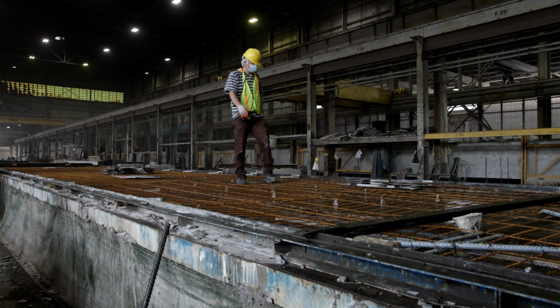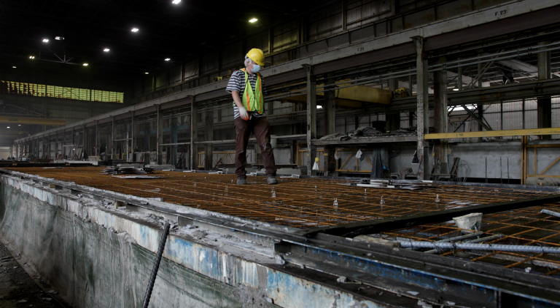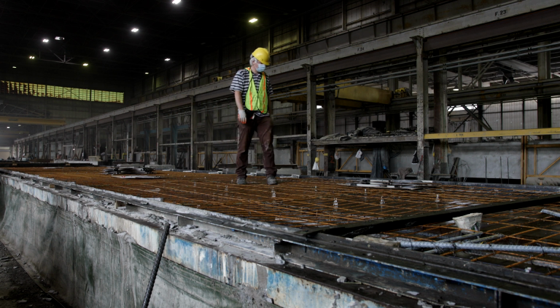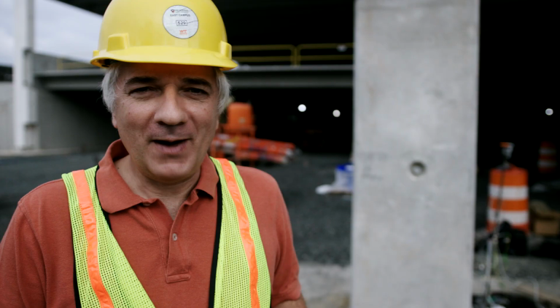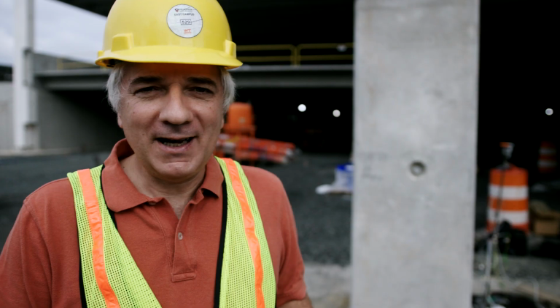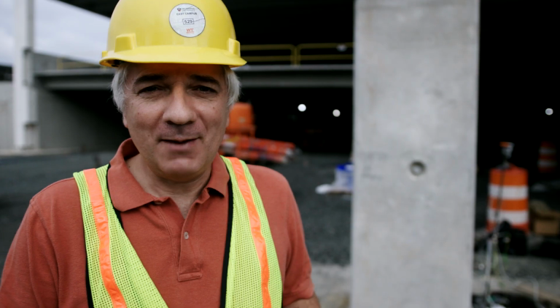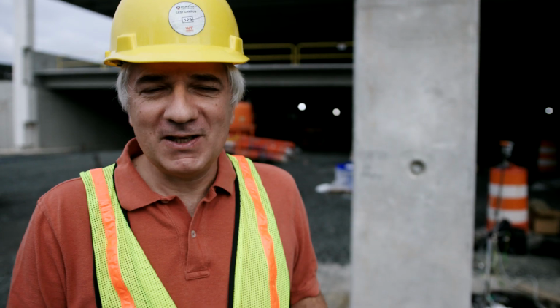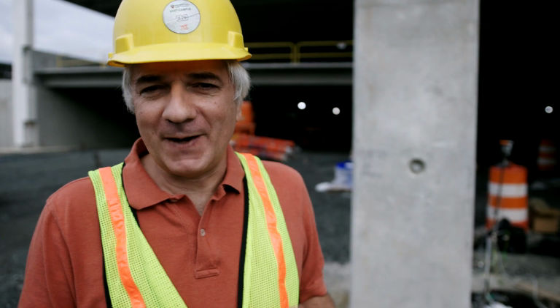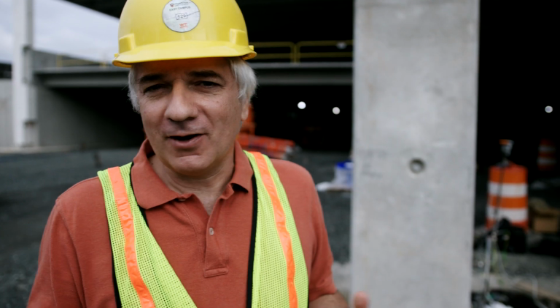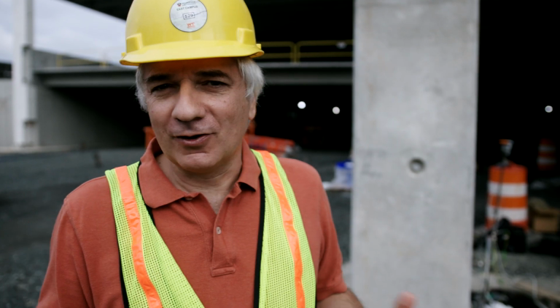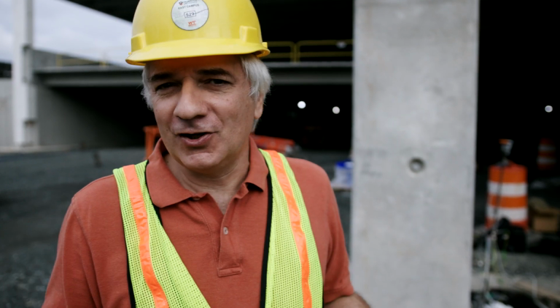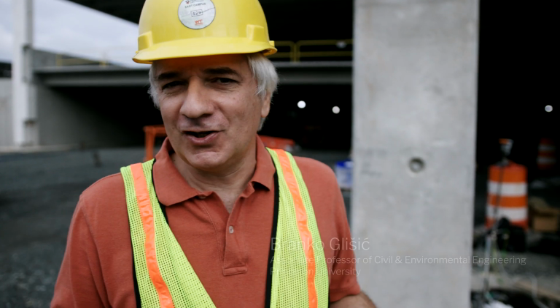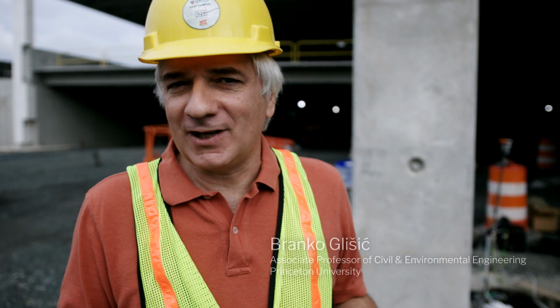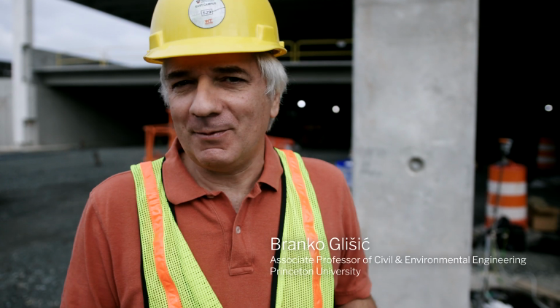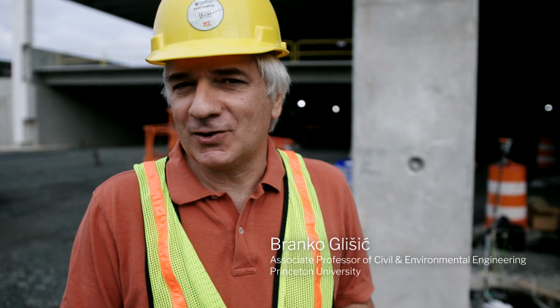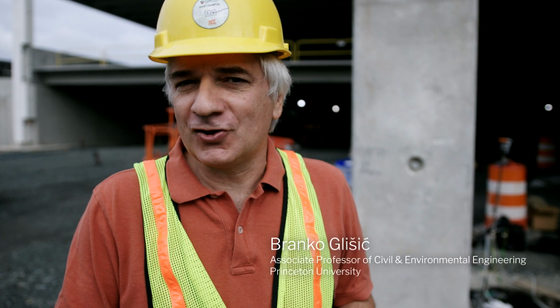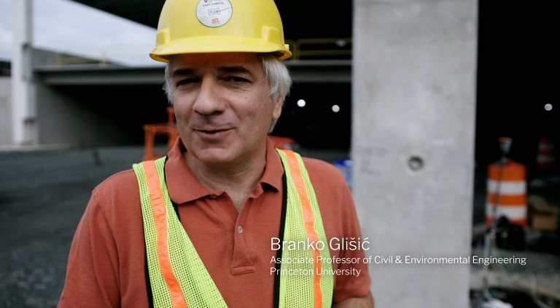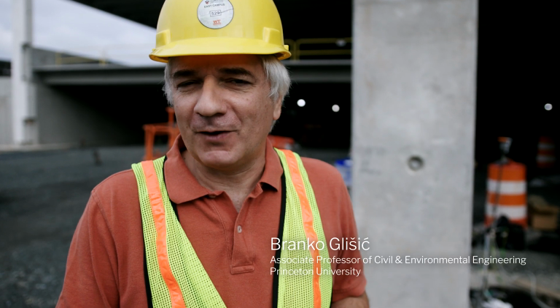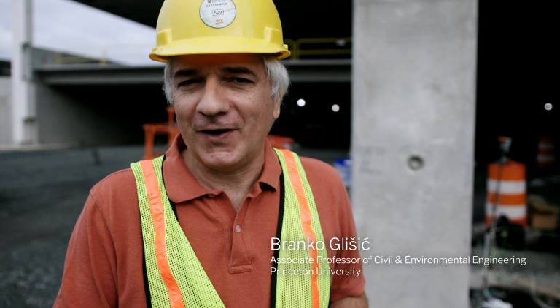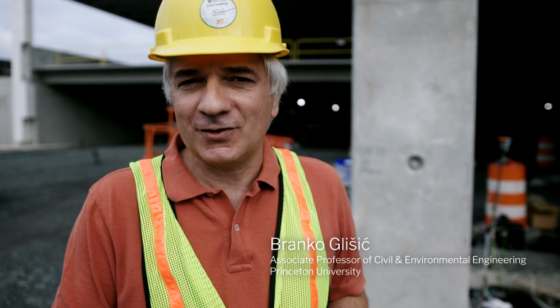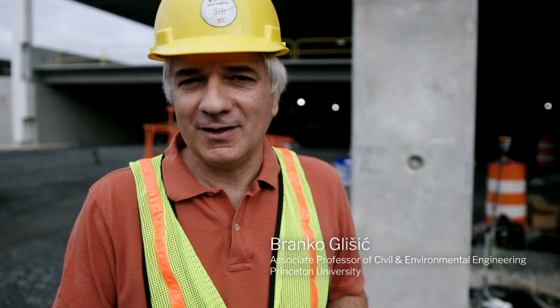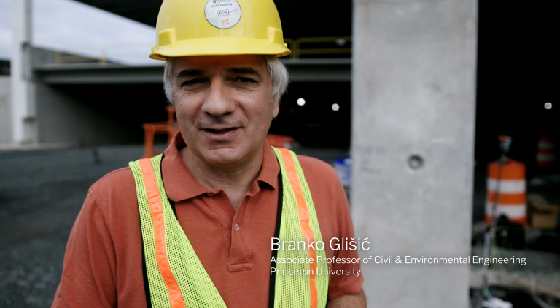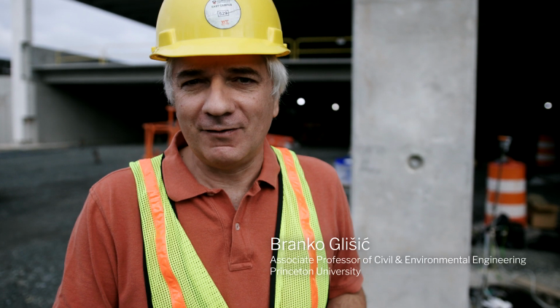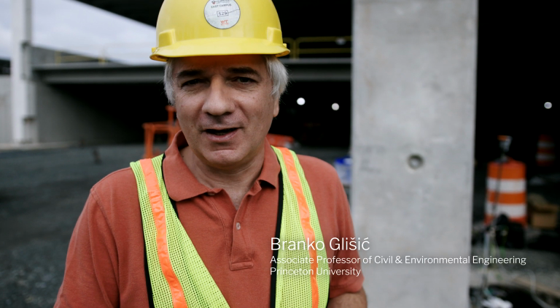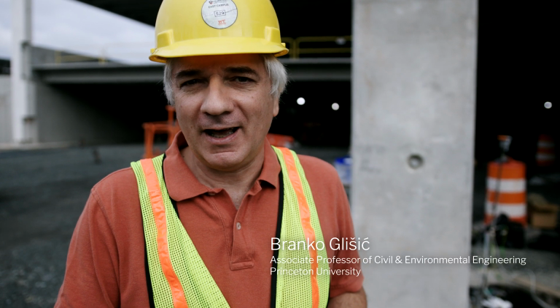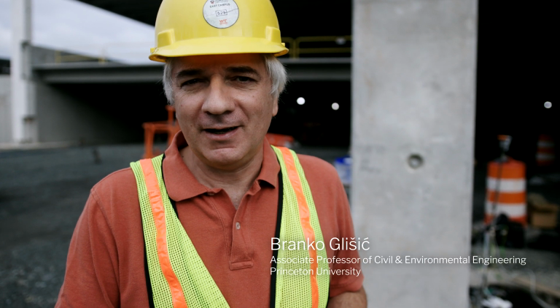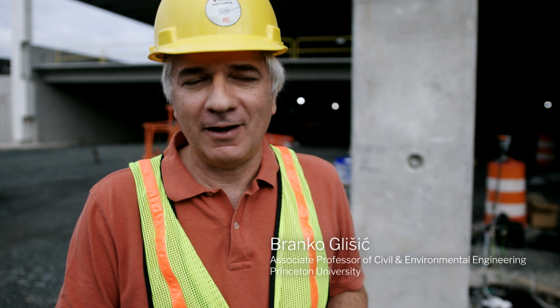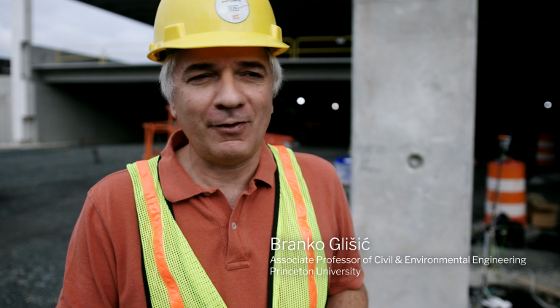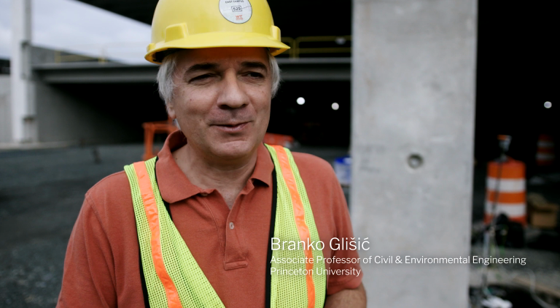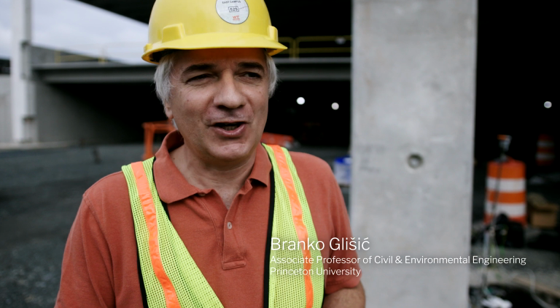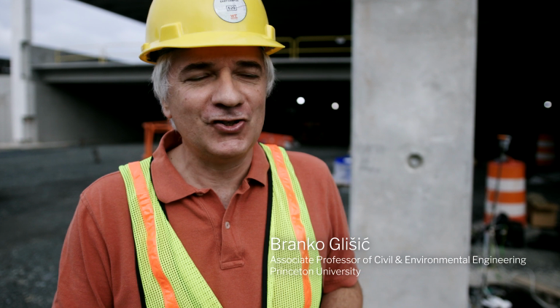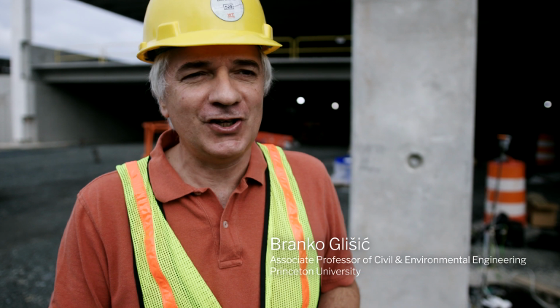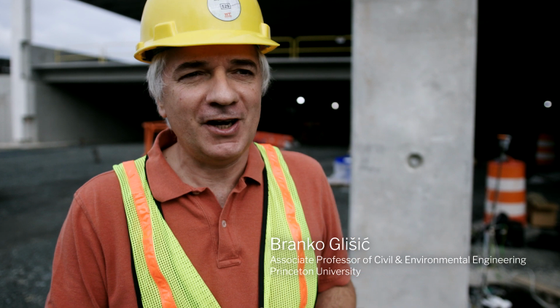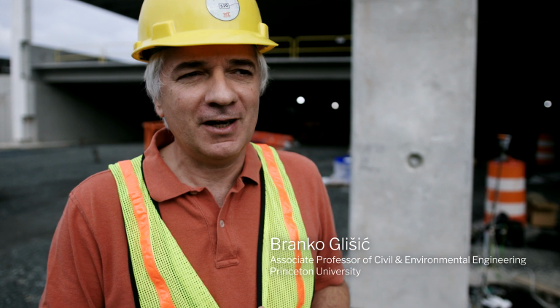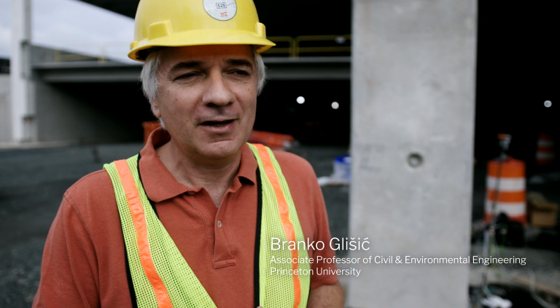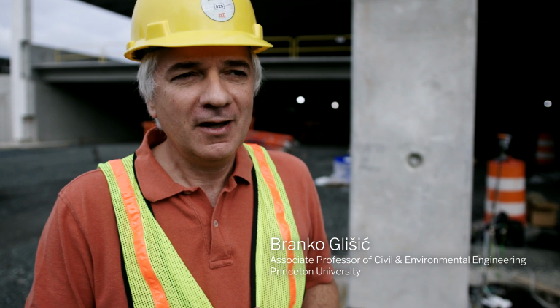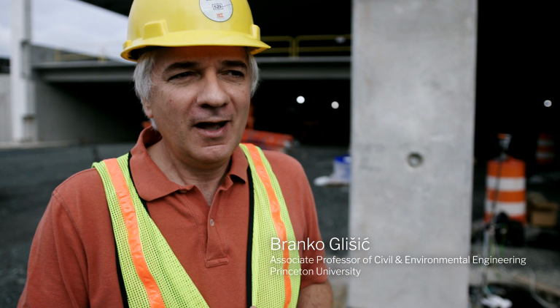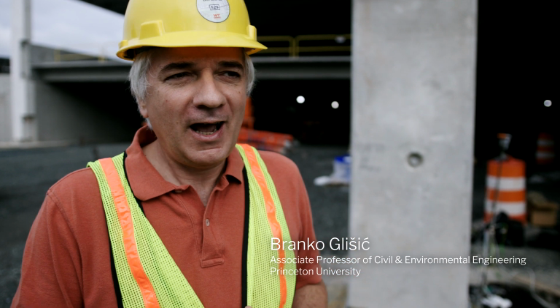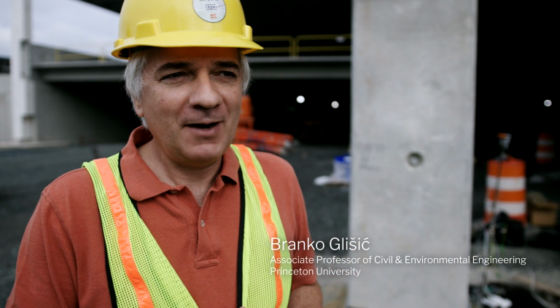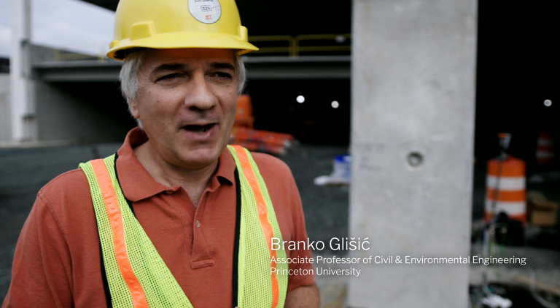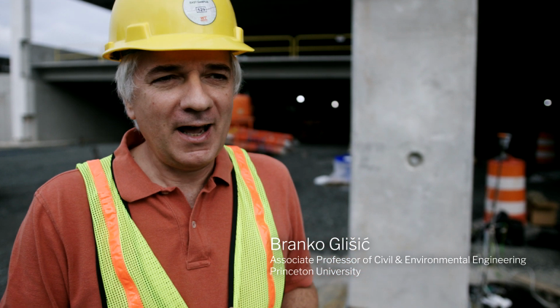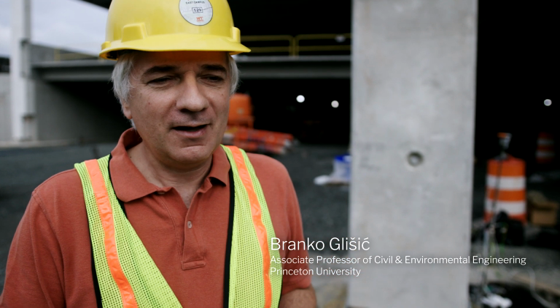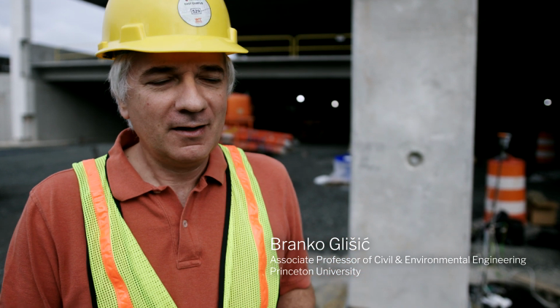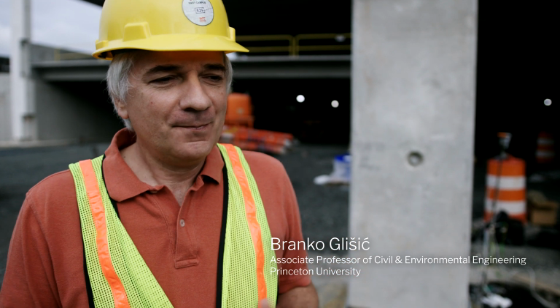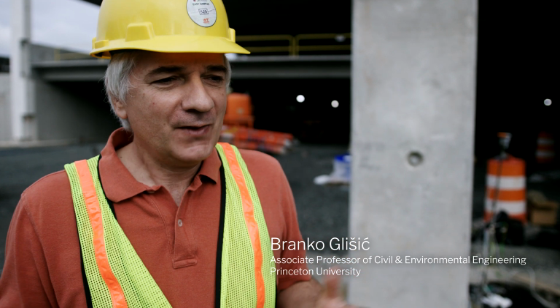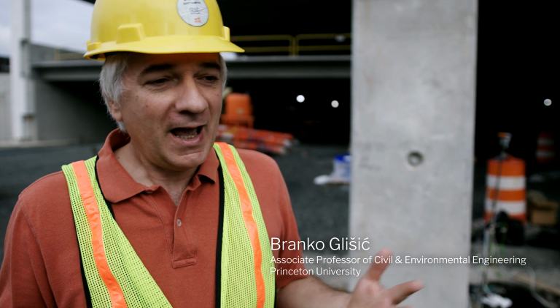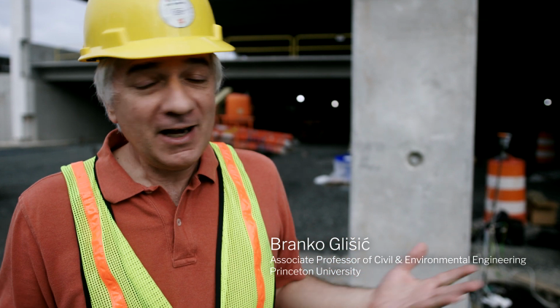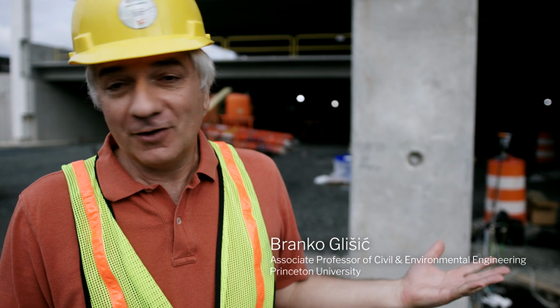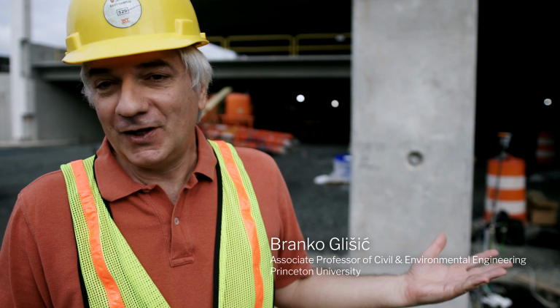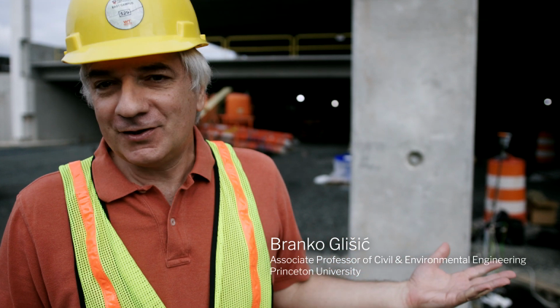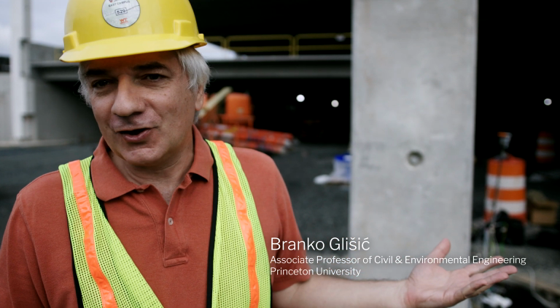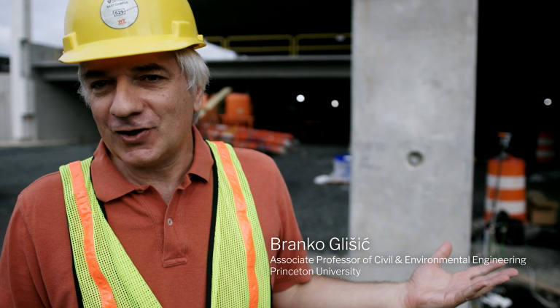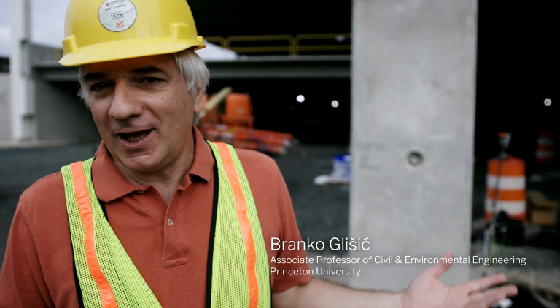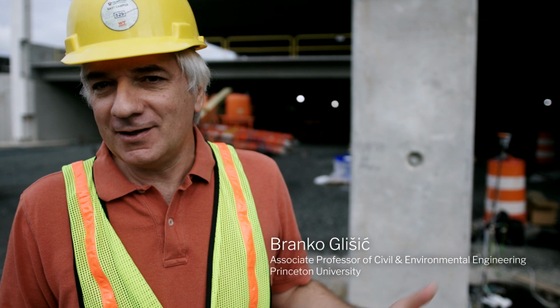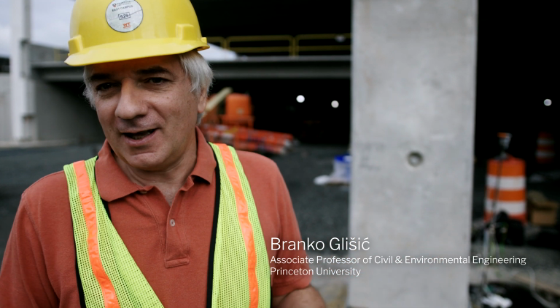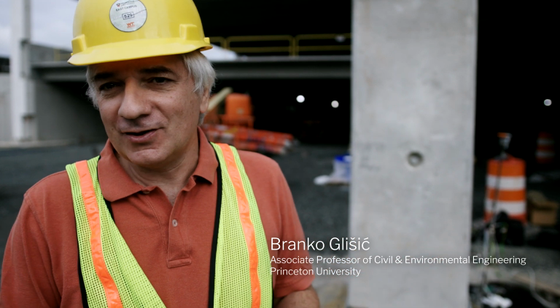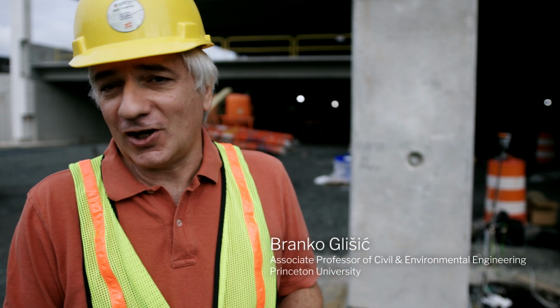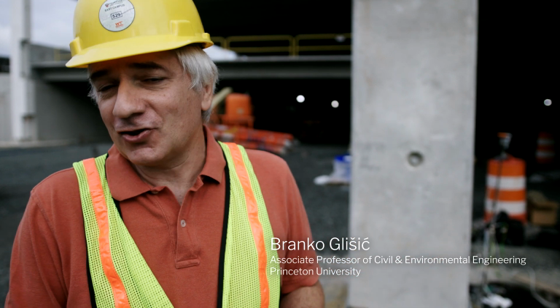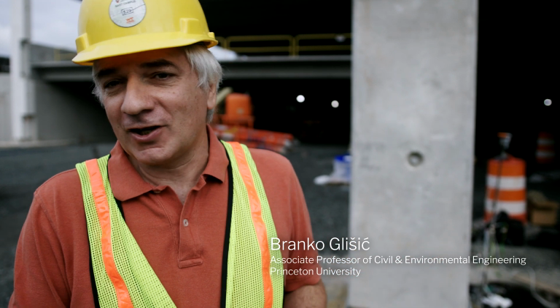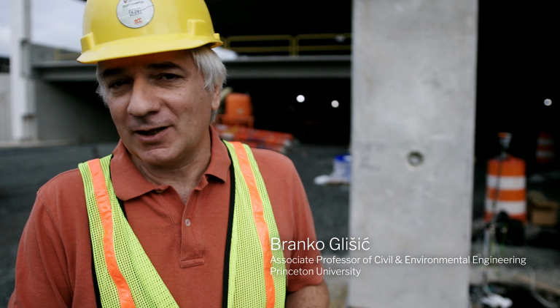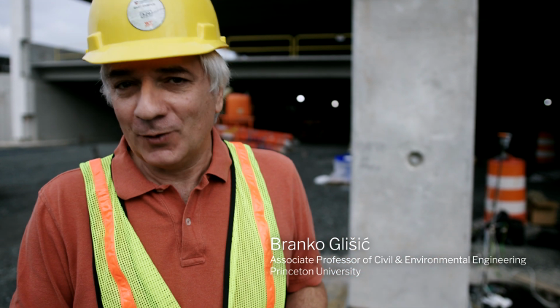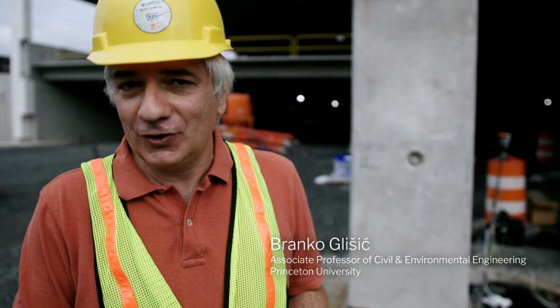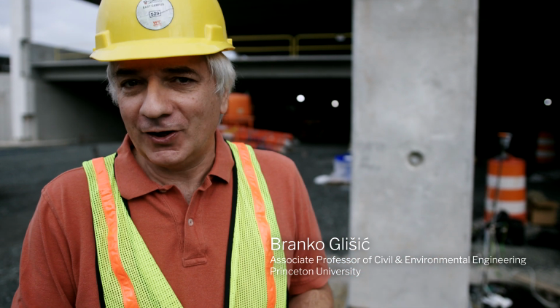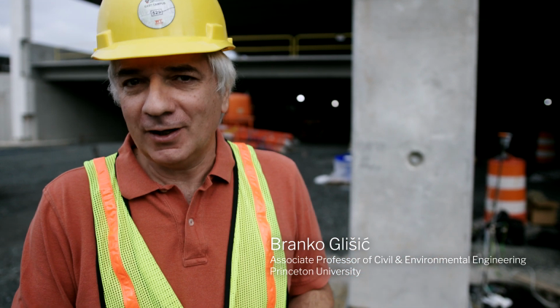My name is Branko Glyšić. I'm an associate professor in civil and environmental engineering, and my area of research is in structural health monitoring.